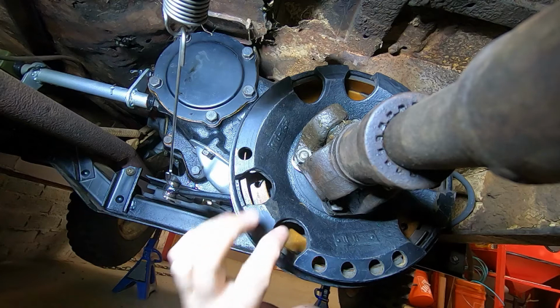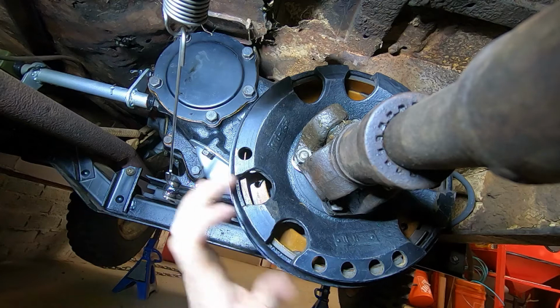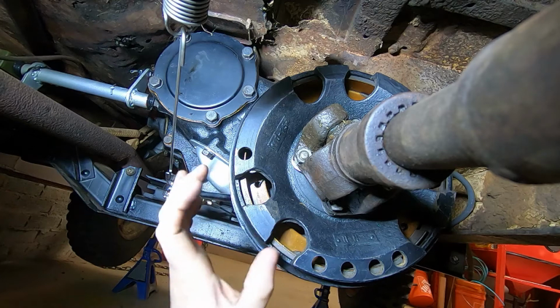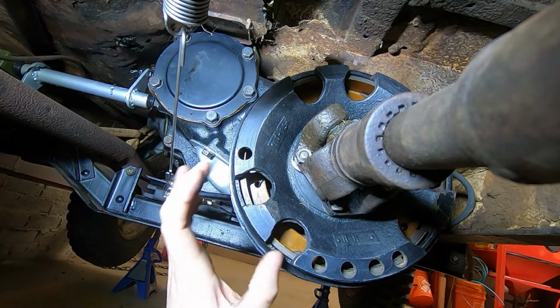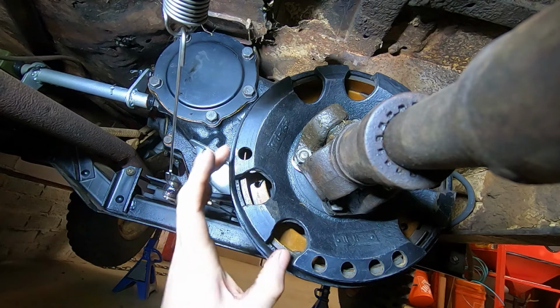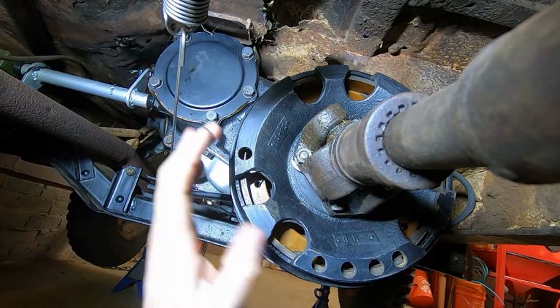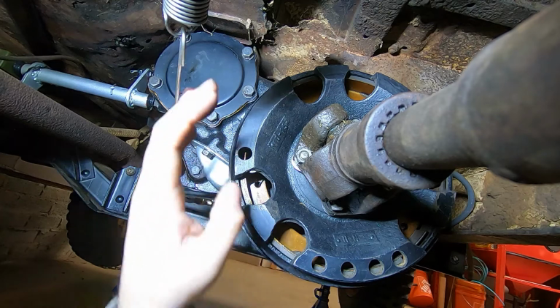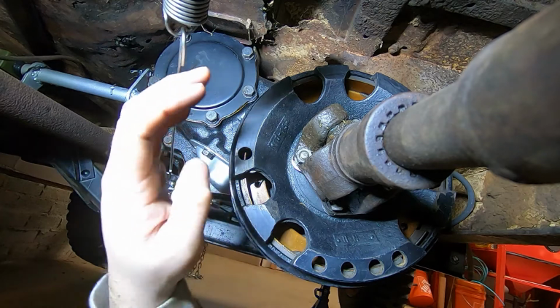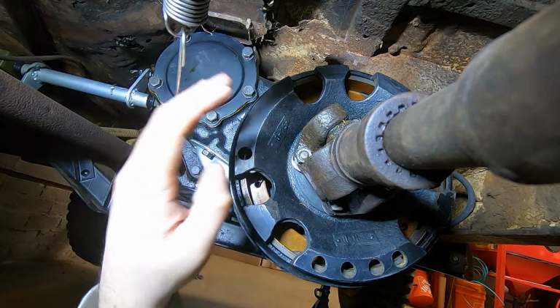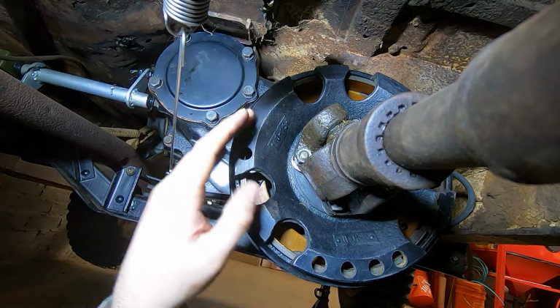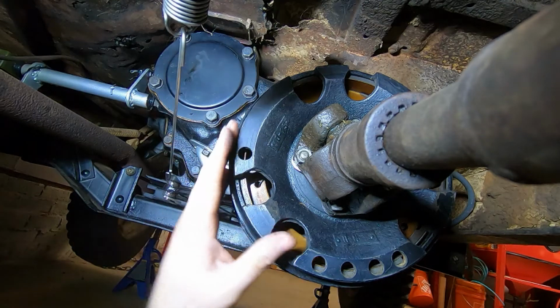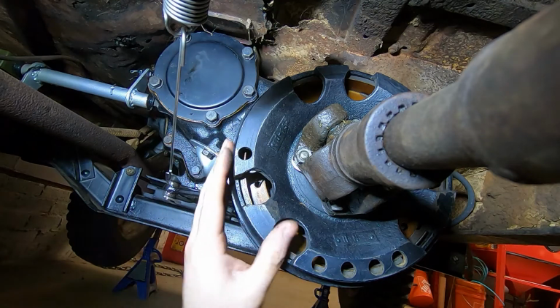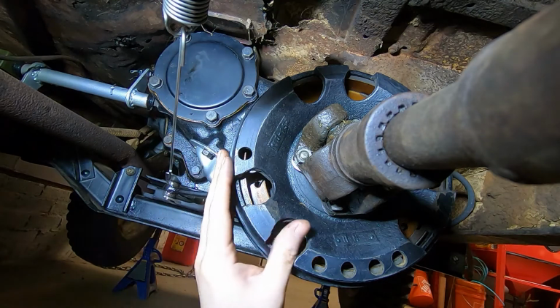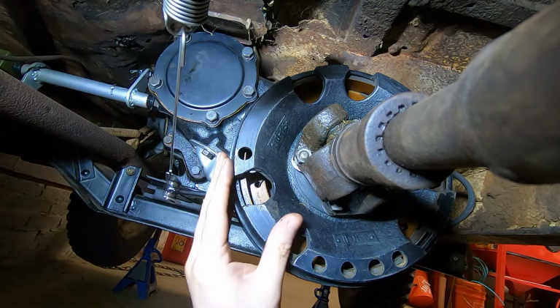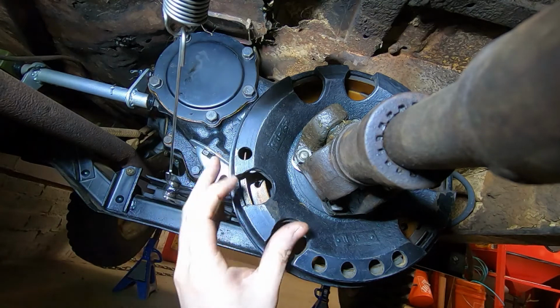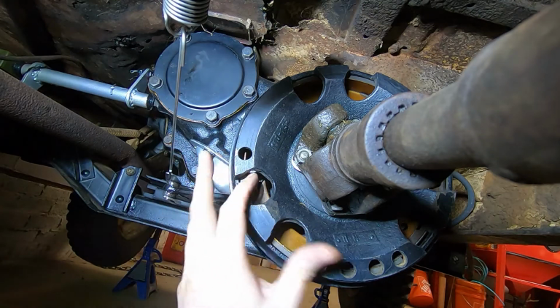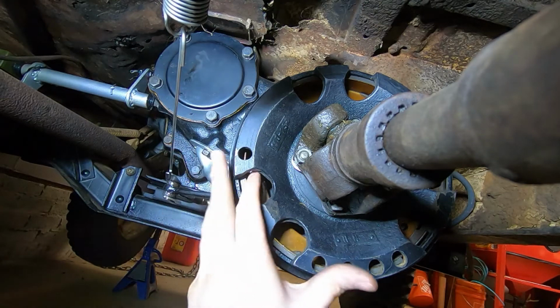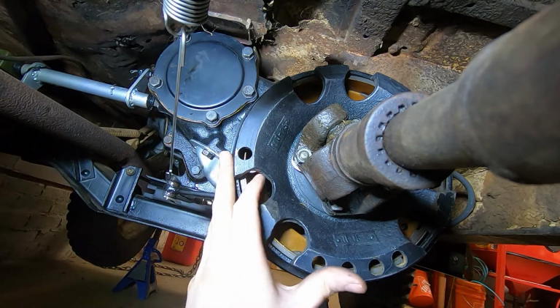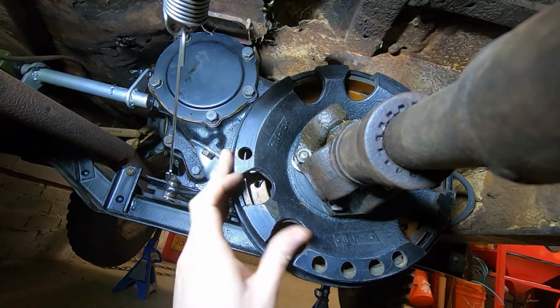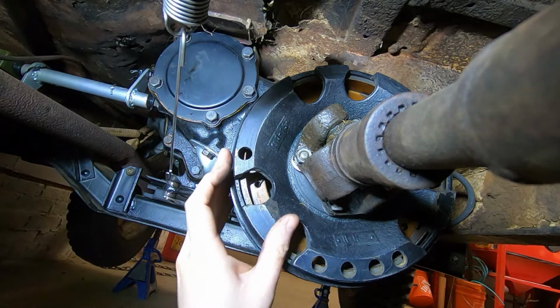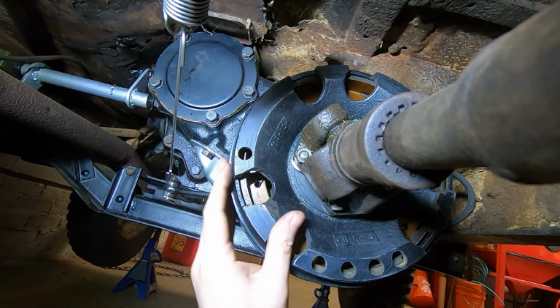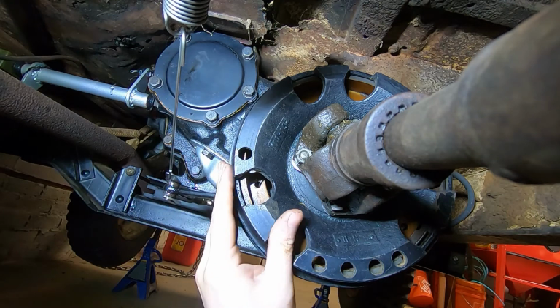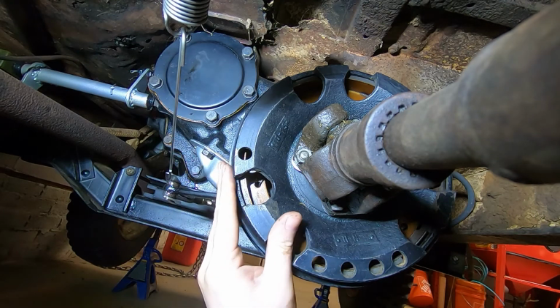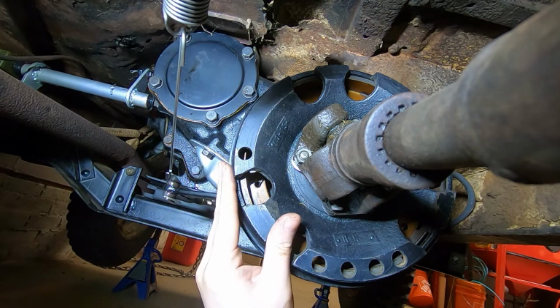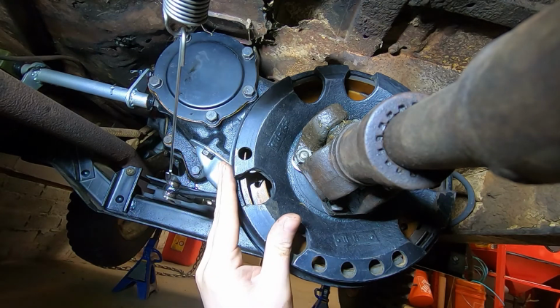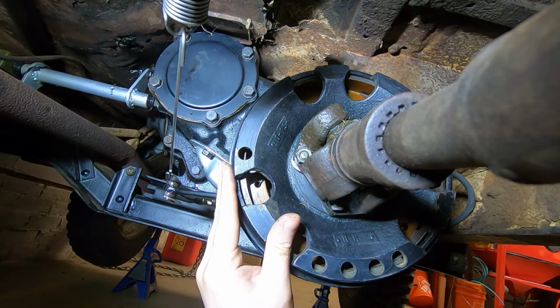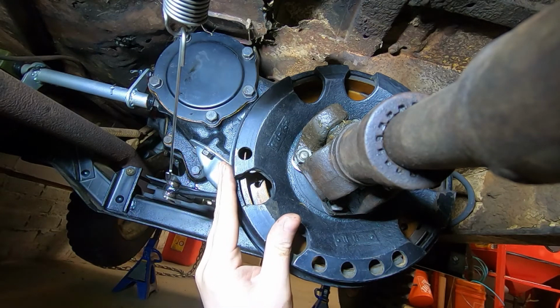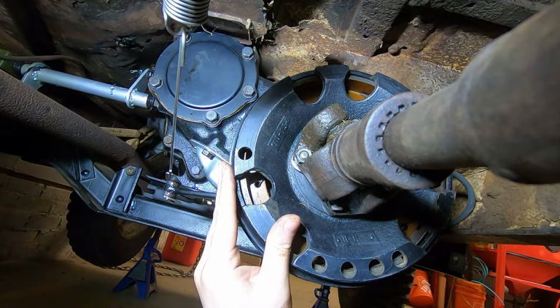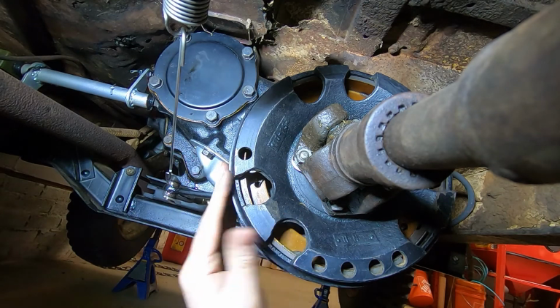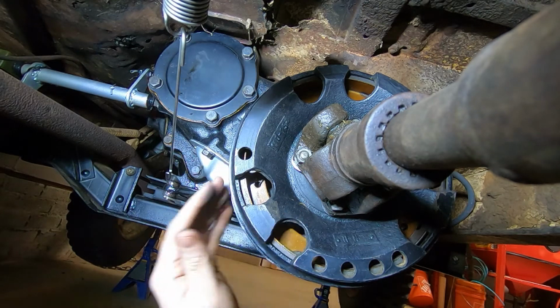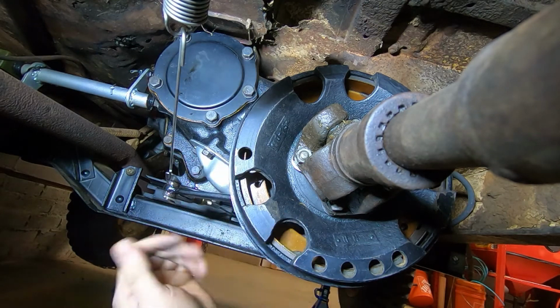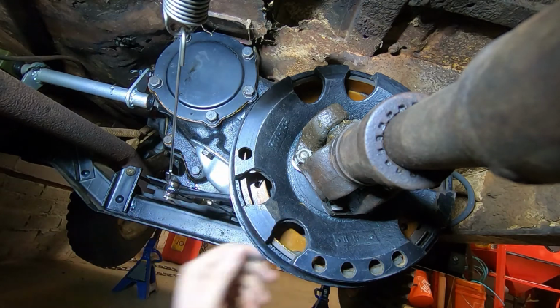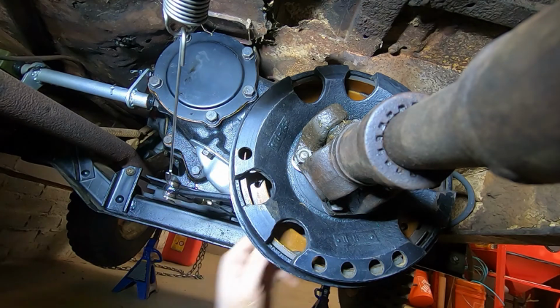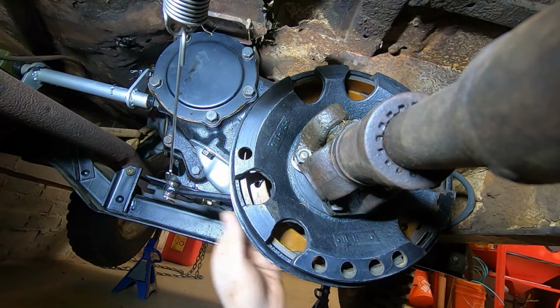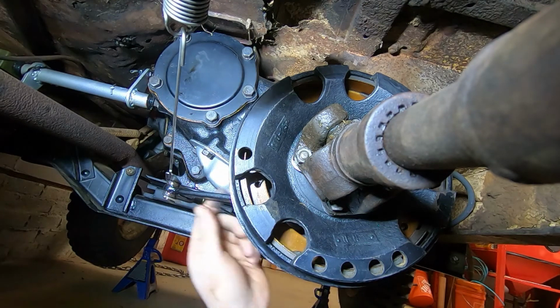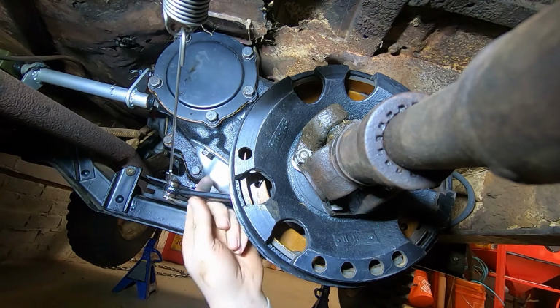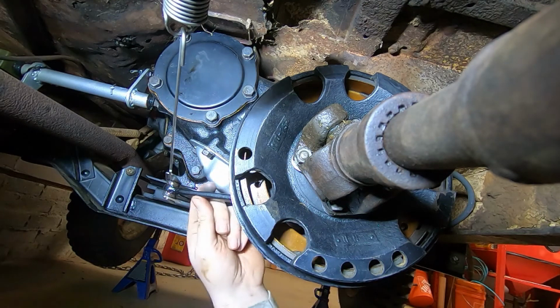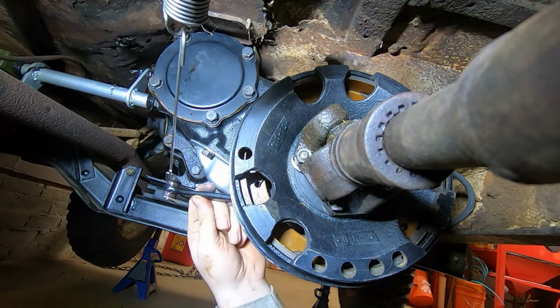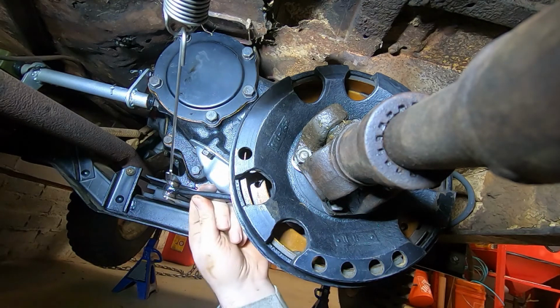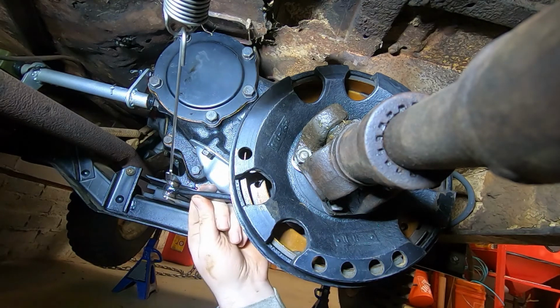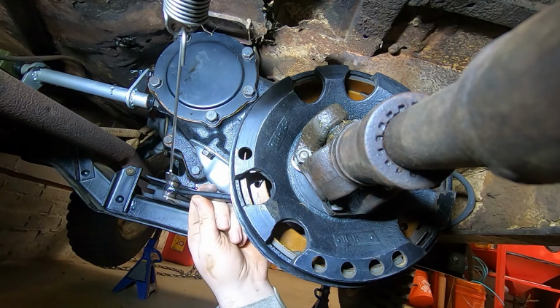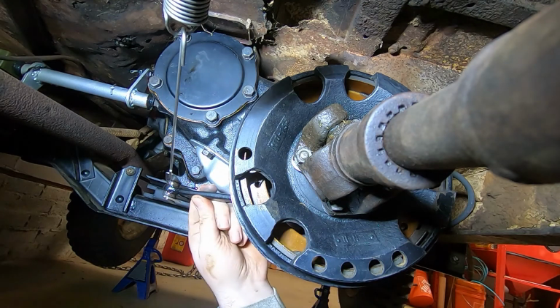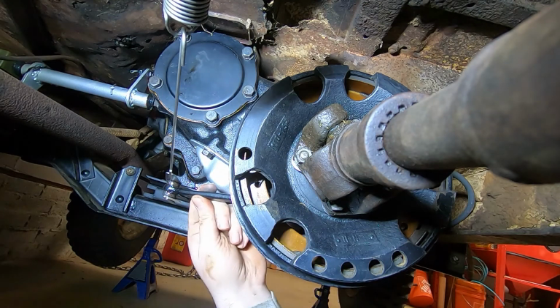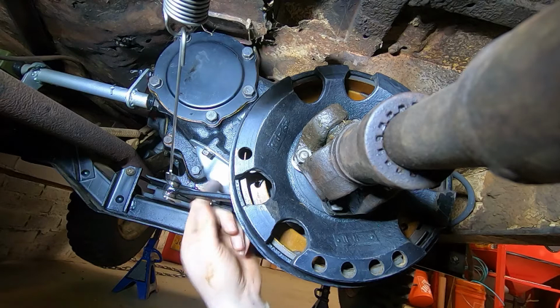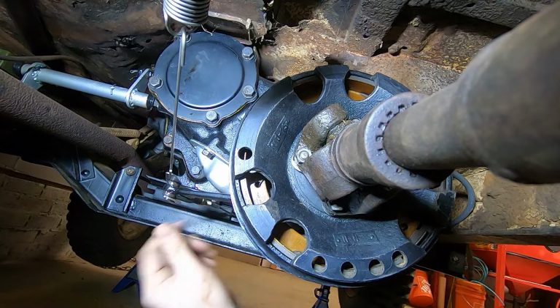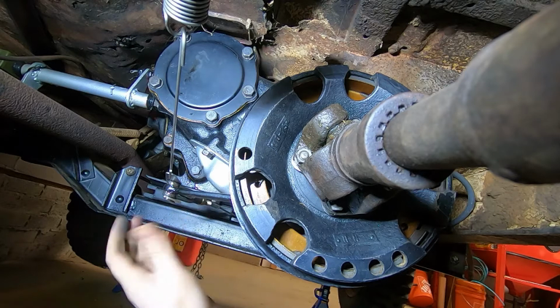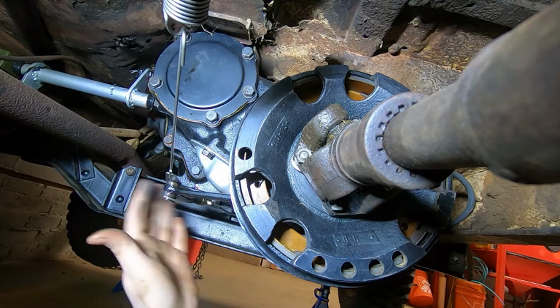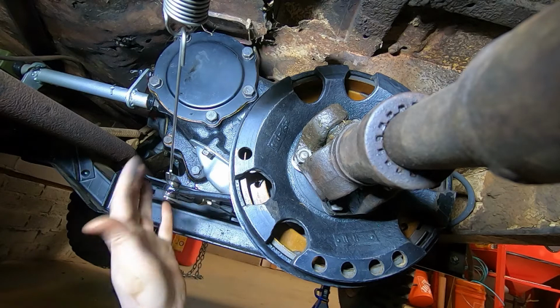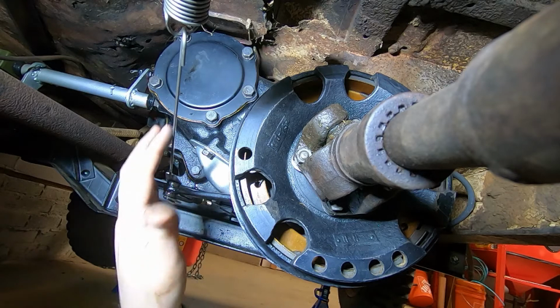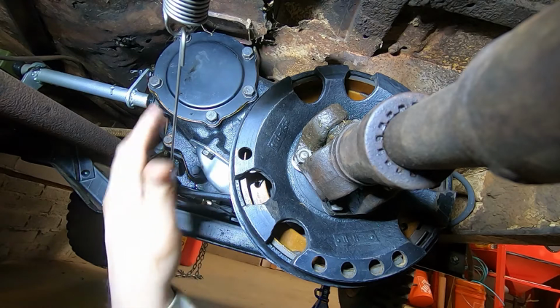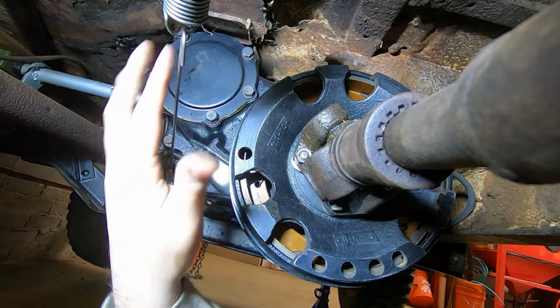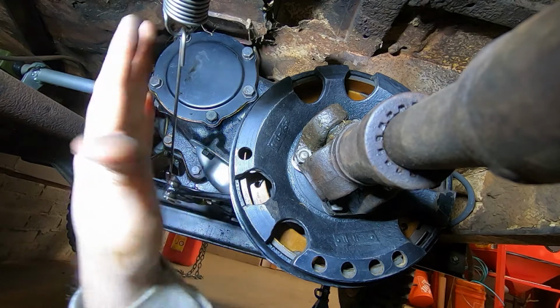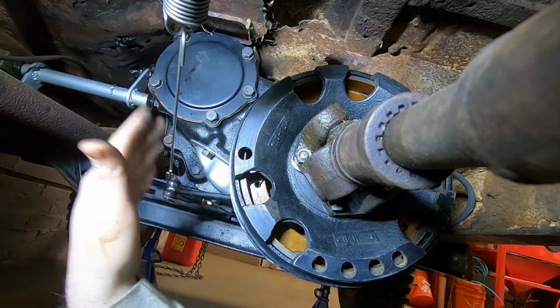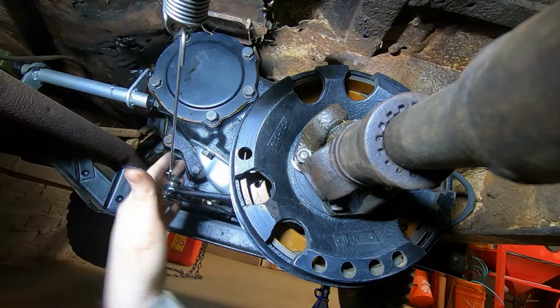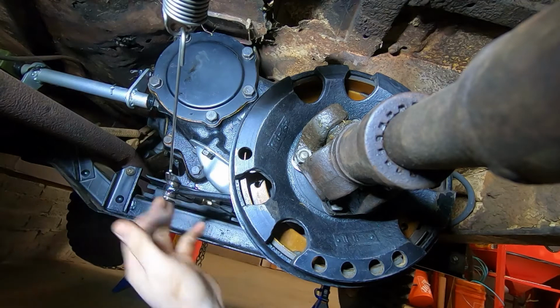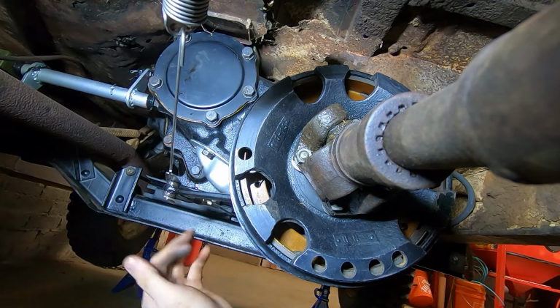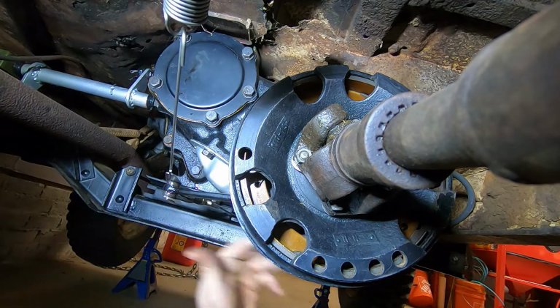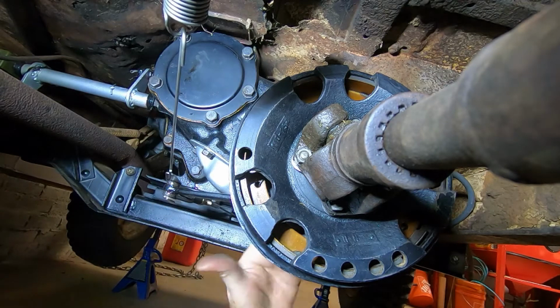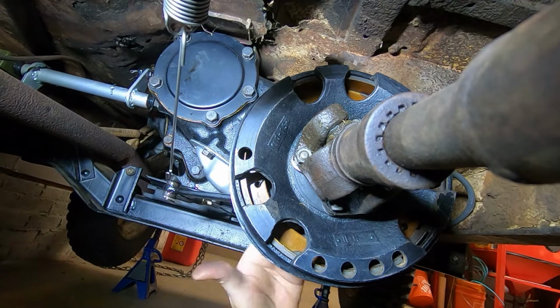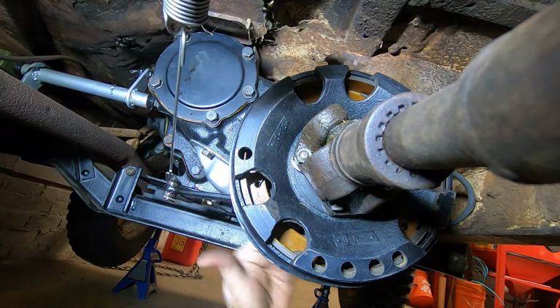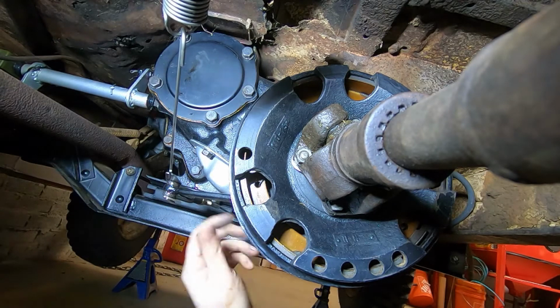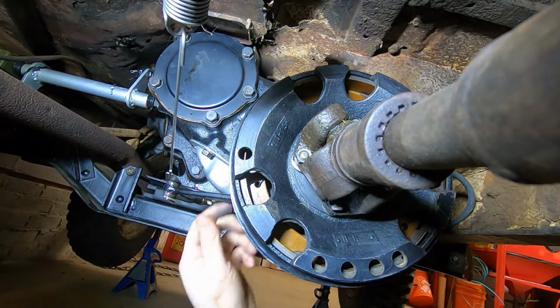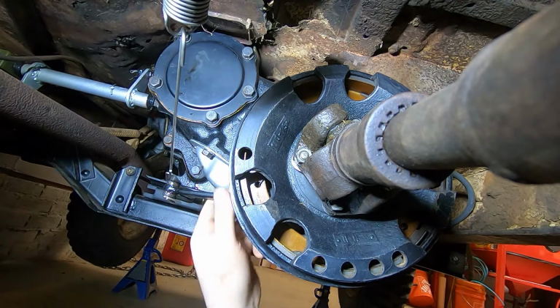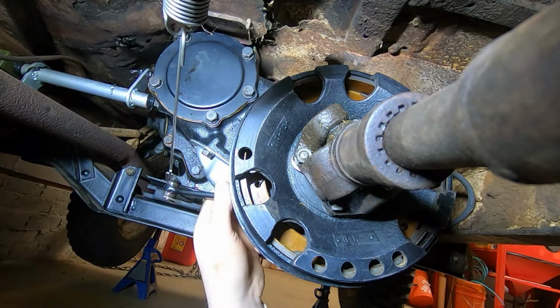So I've got brand new shoes, brand new springs, brand new lever, all of this, adjusters —